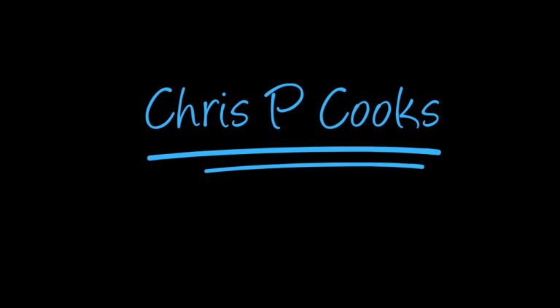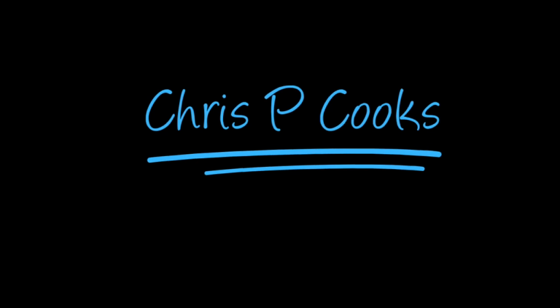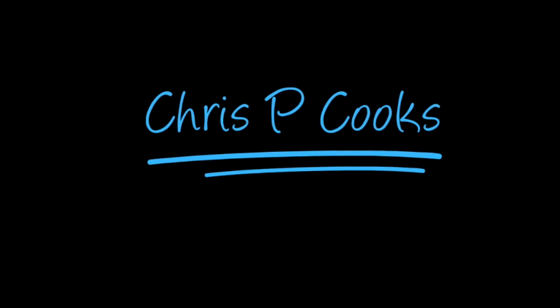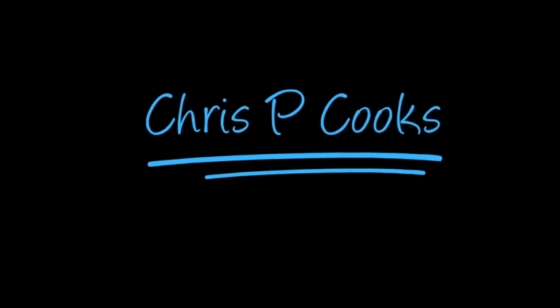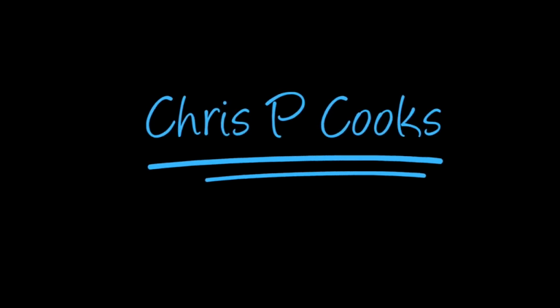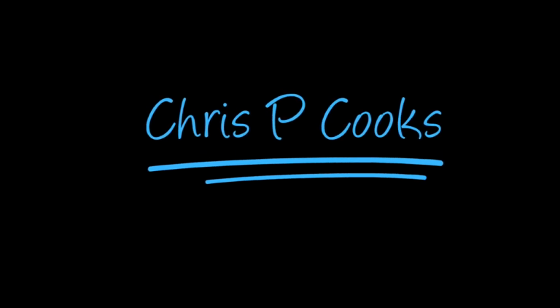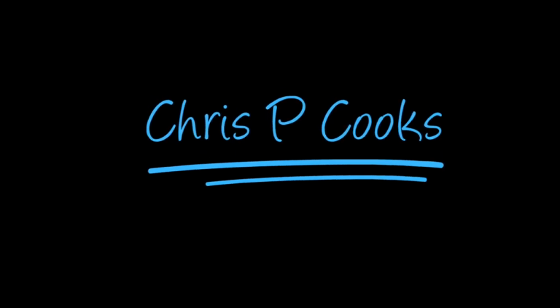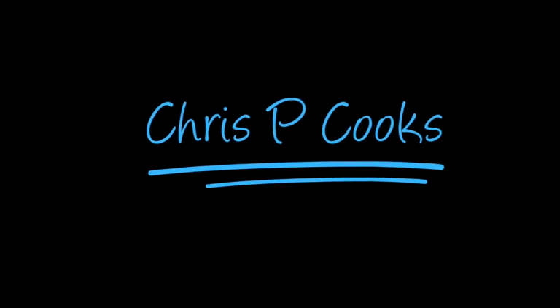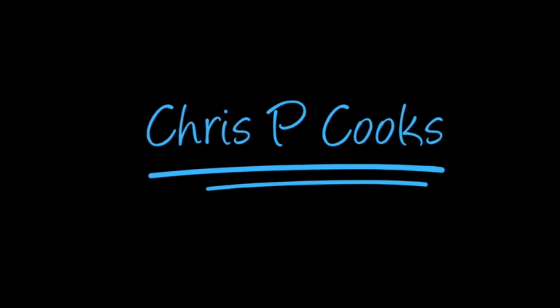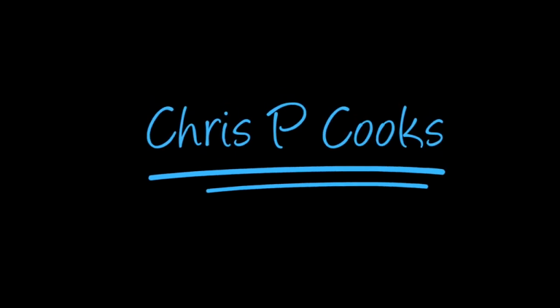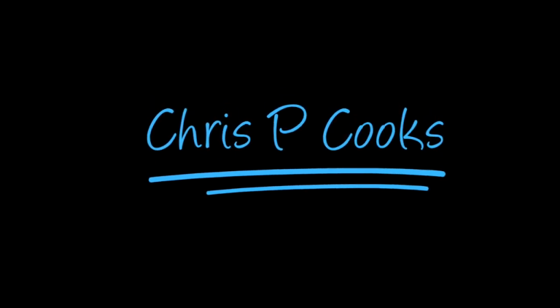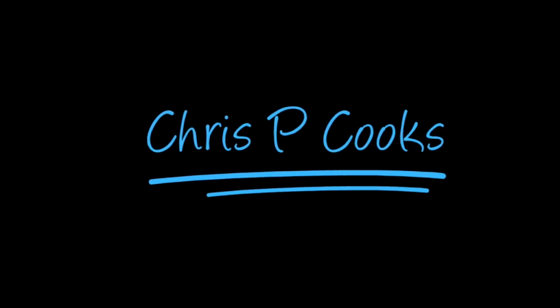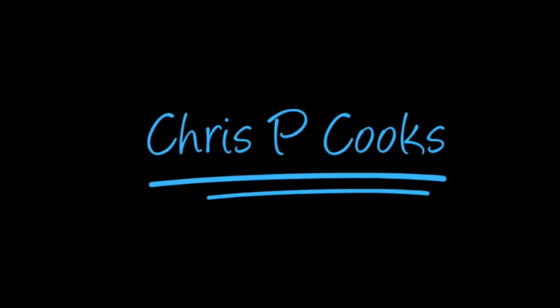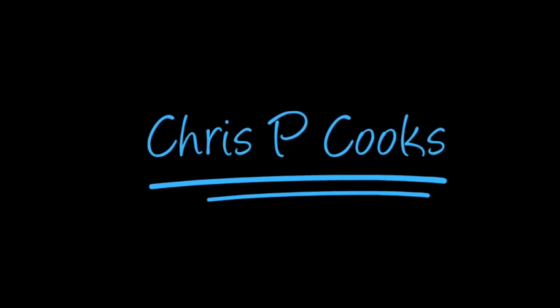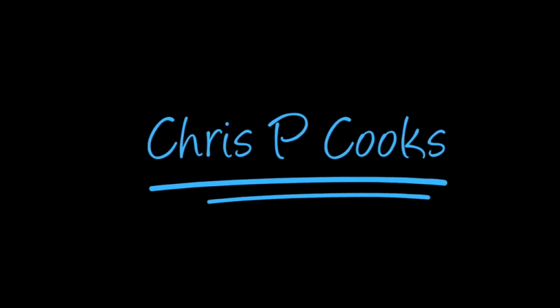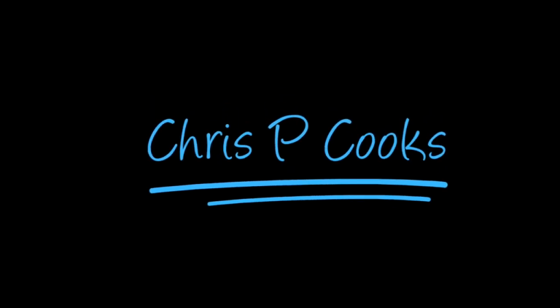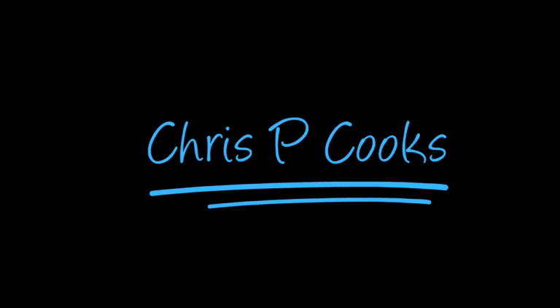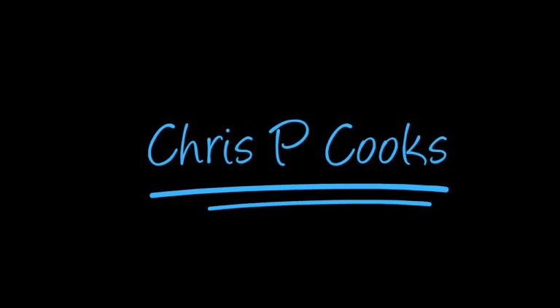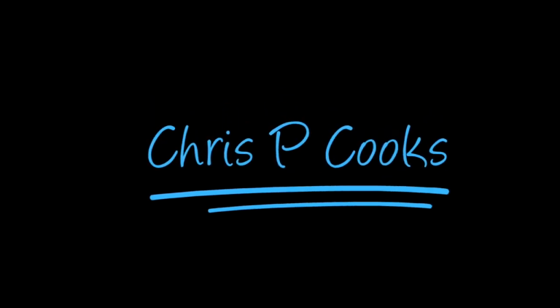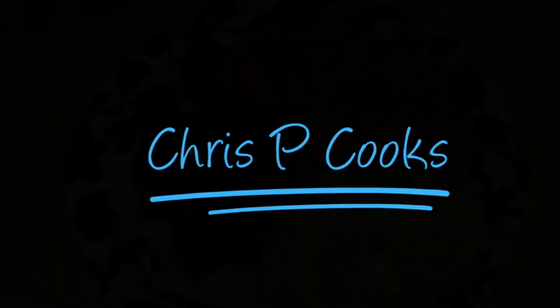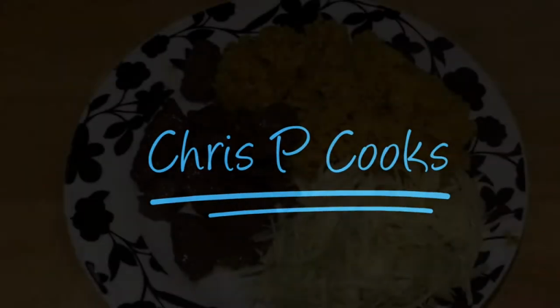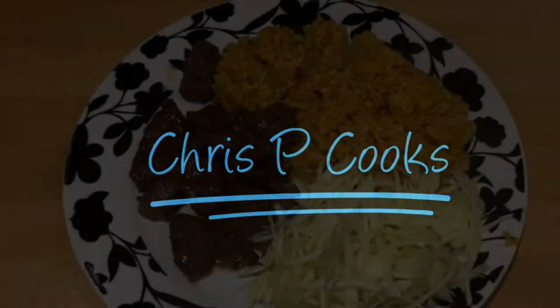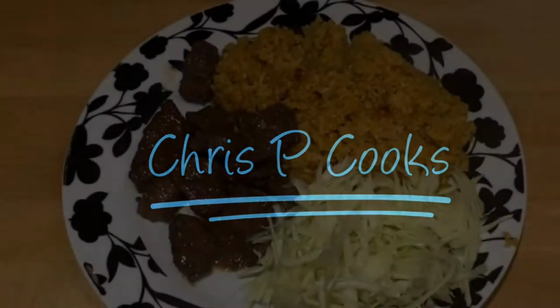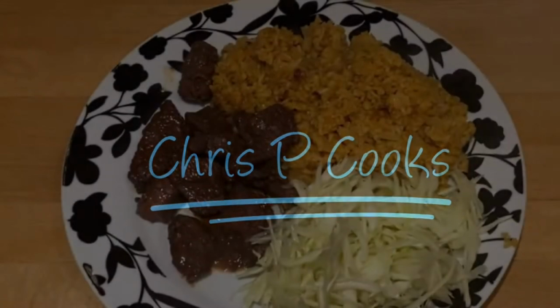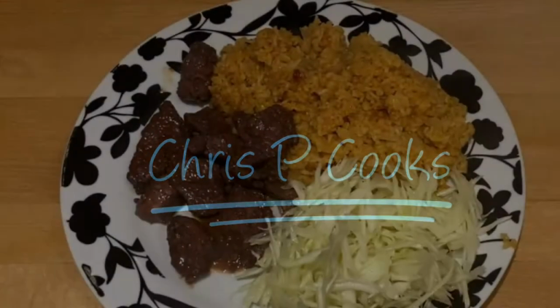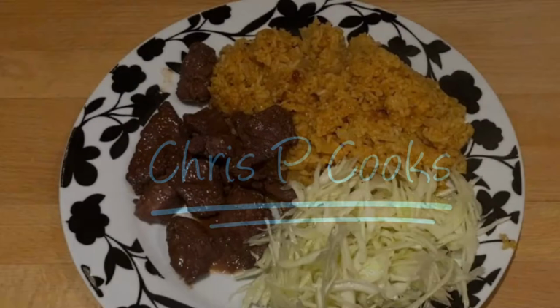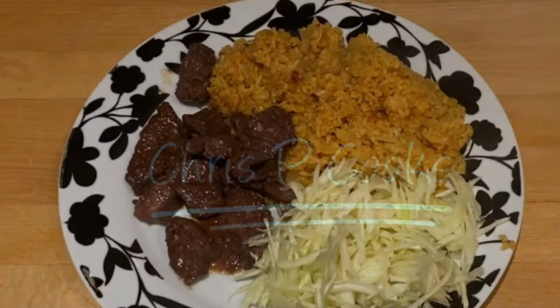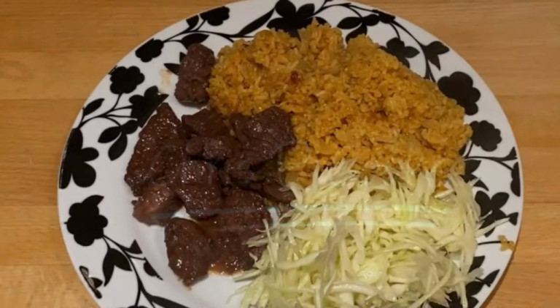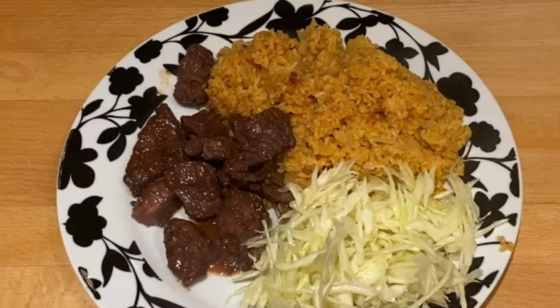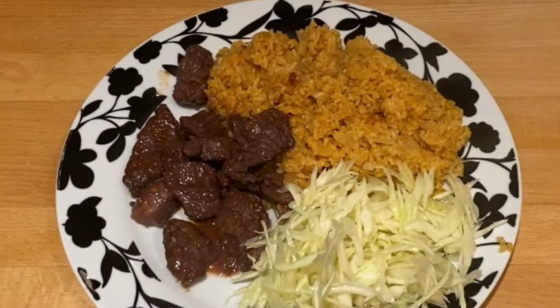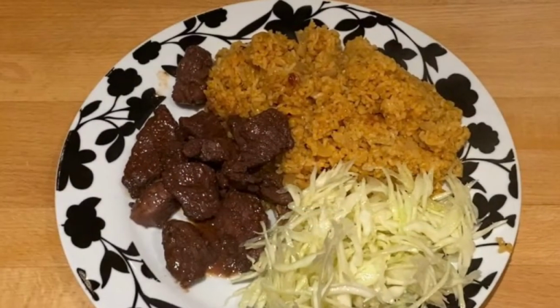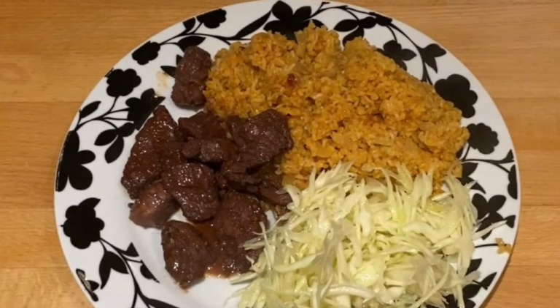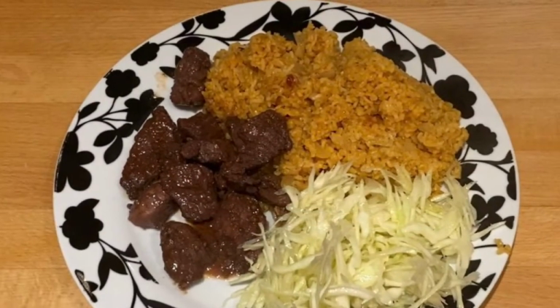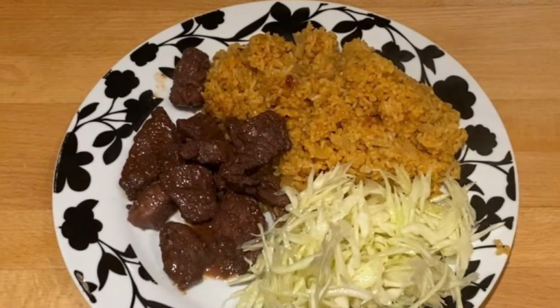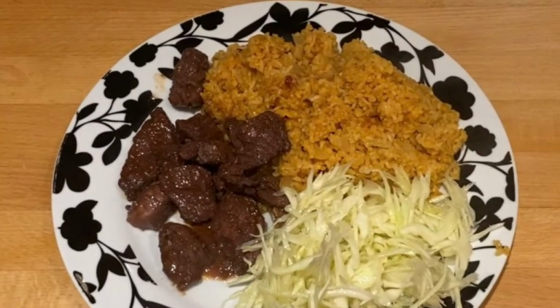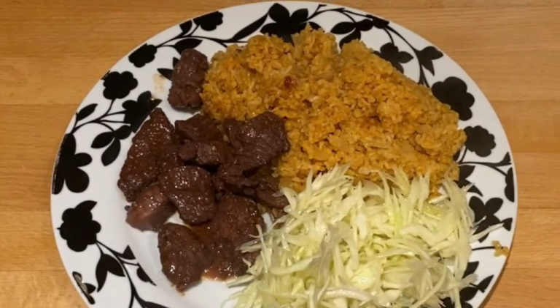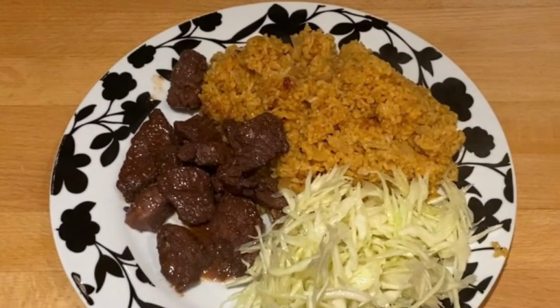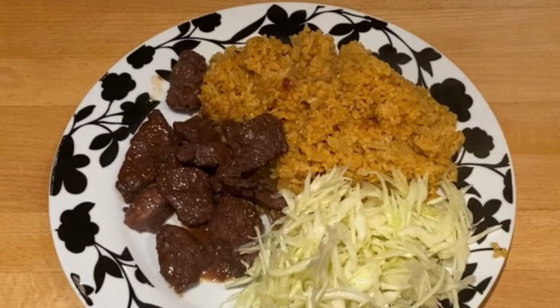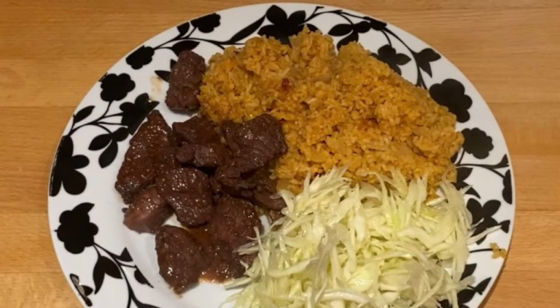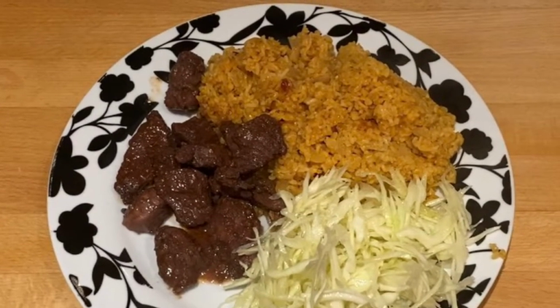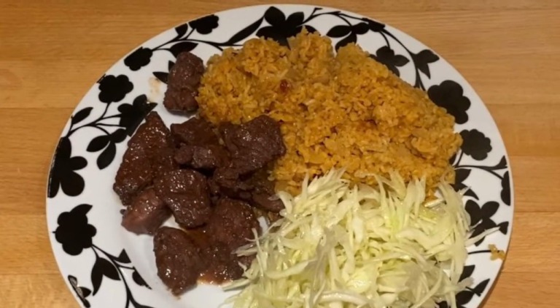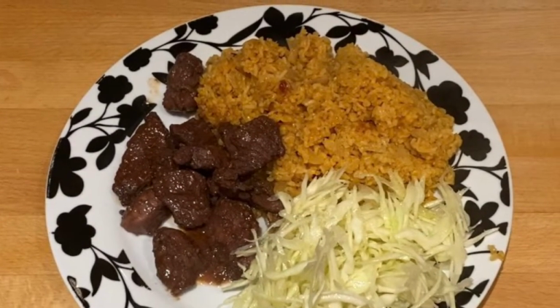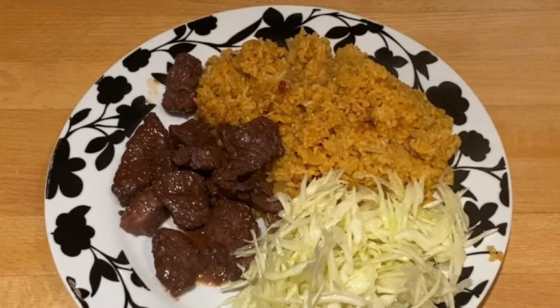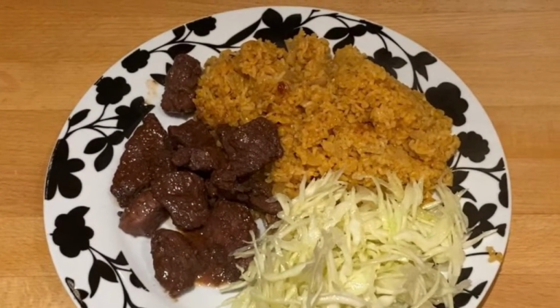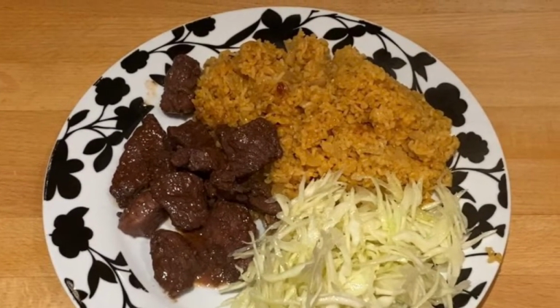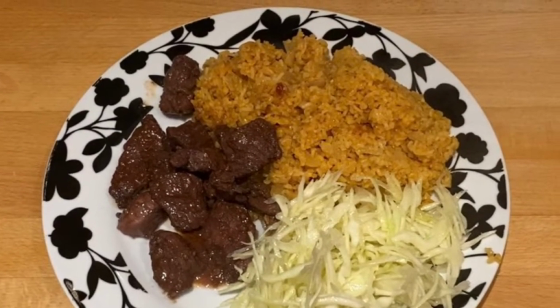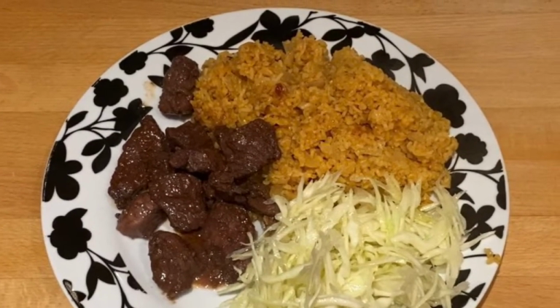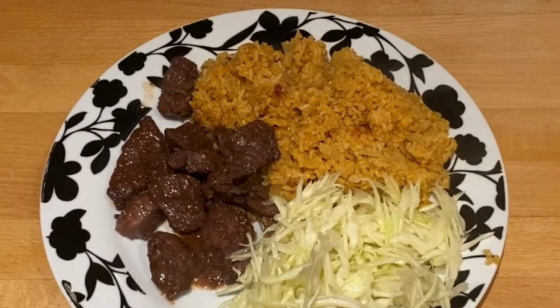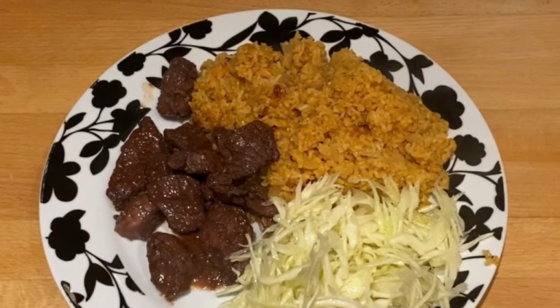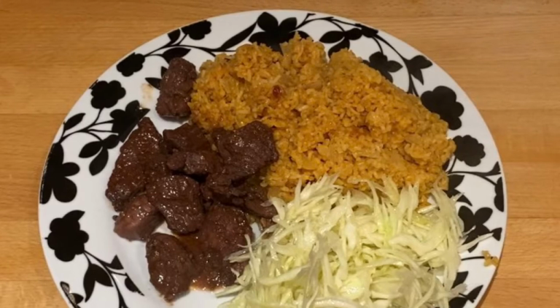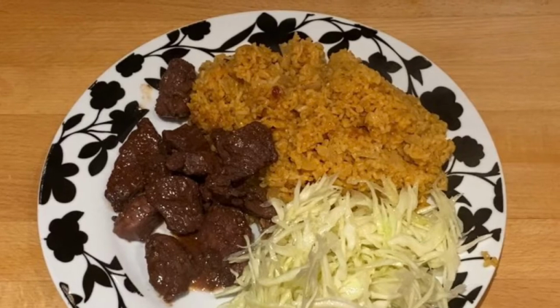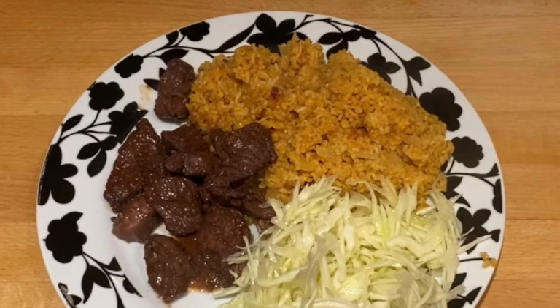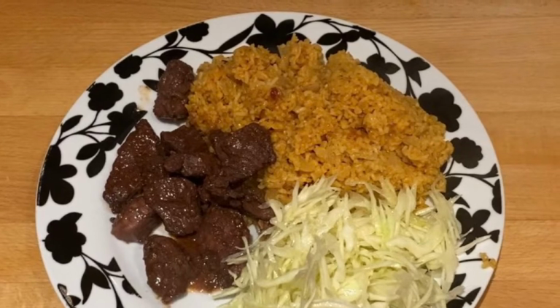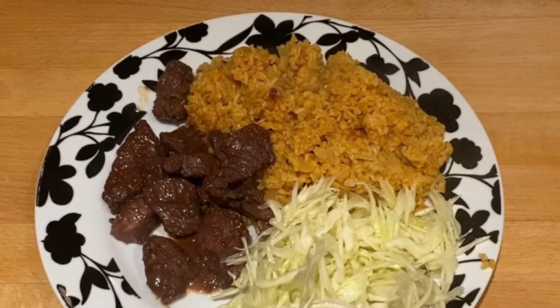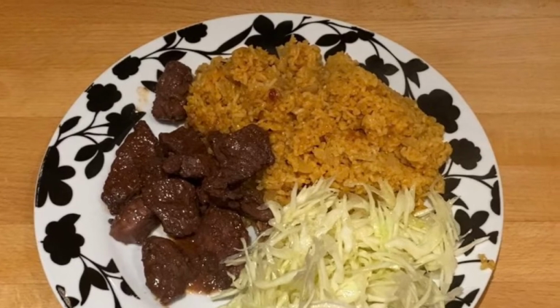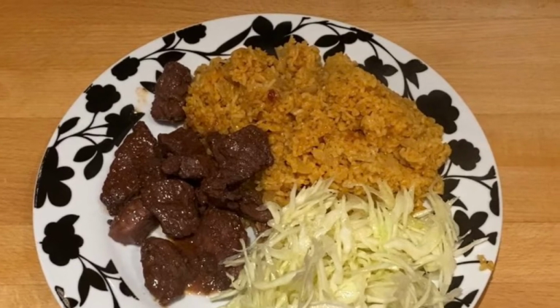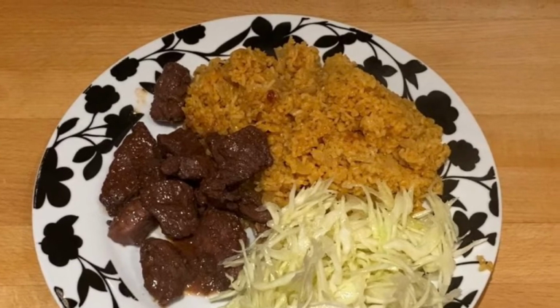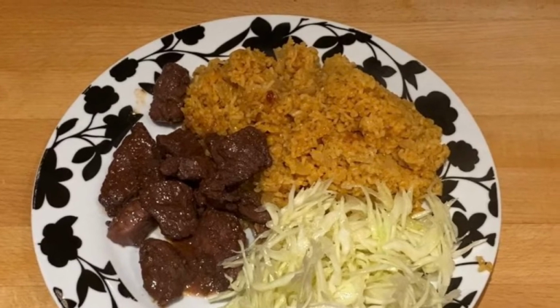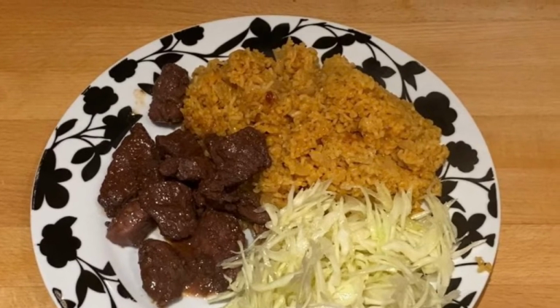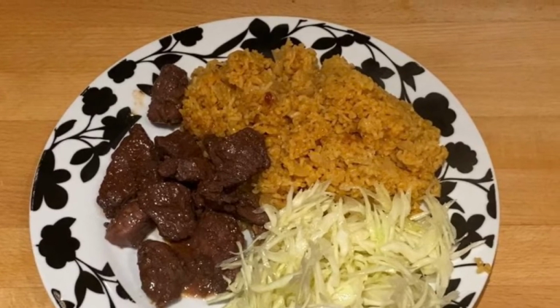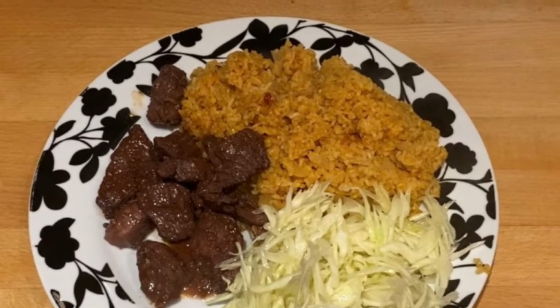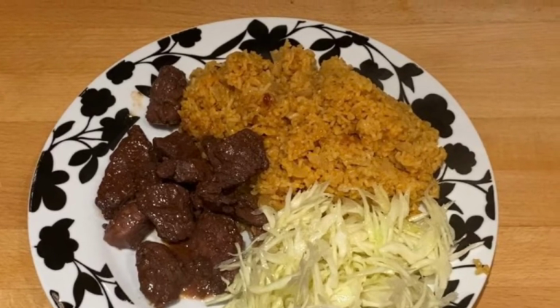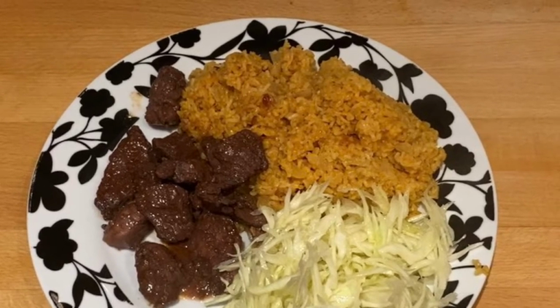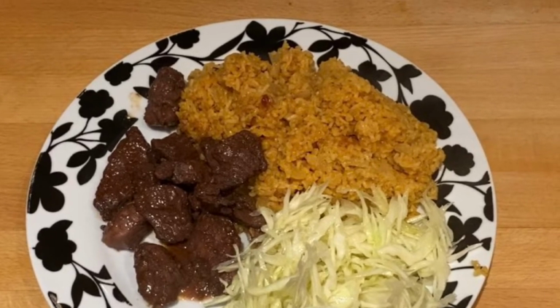Hello, today I'm going to show you a classic Cypriot dish called Afelia, which is pork in wine.